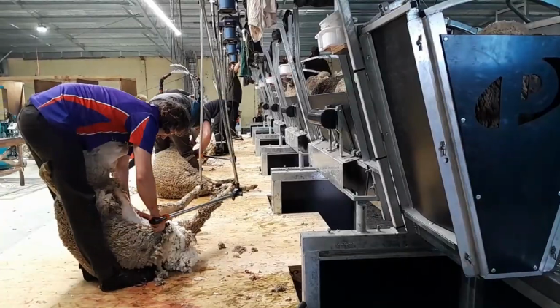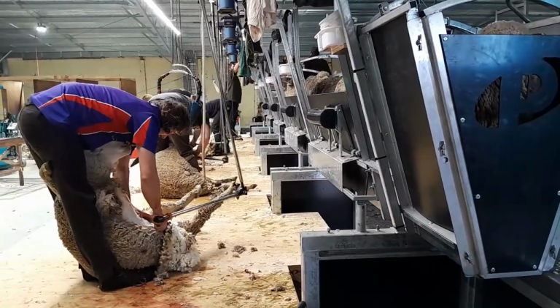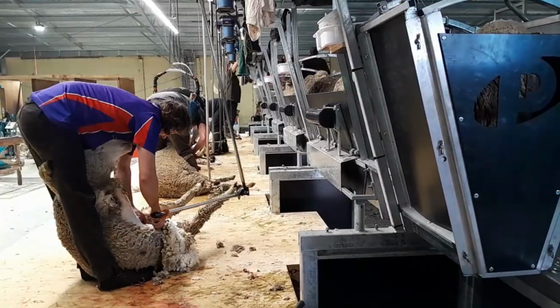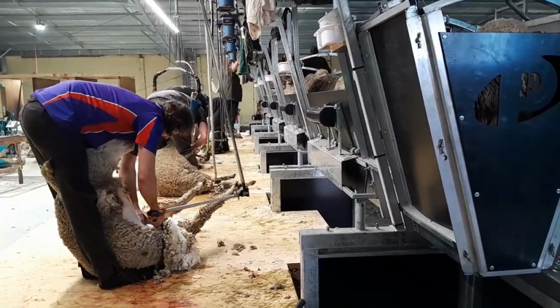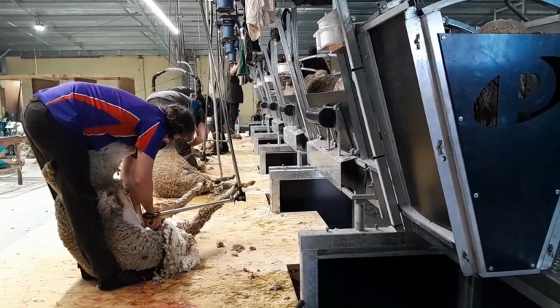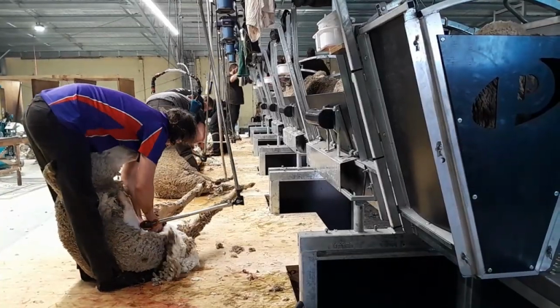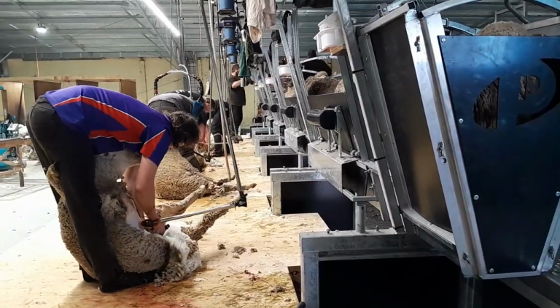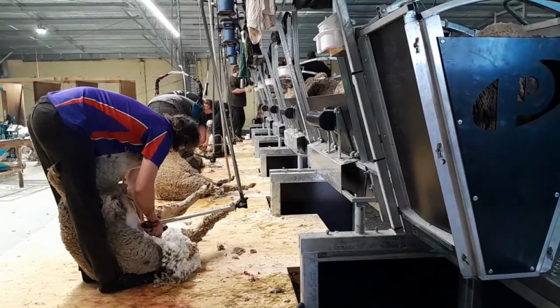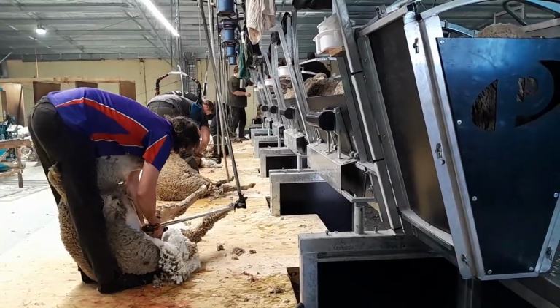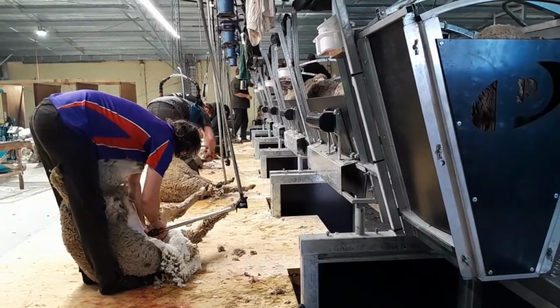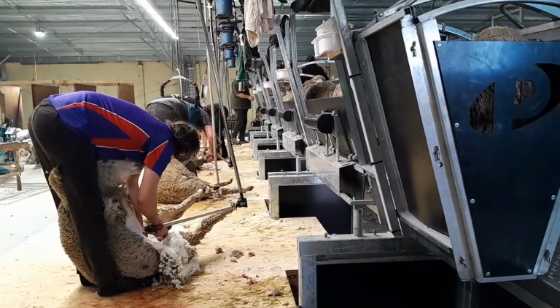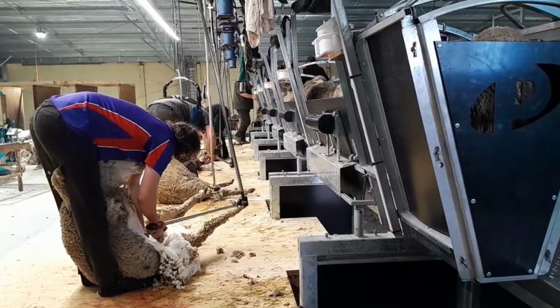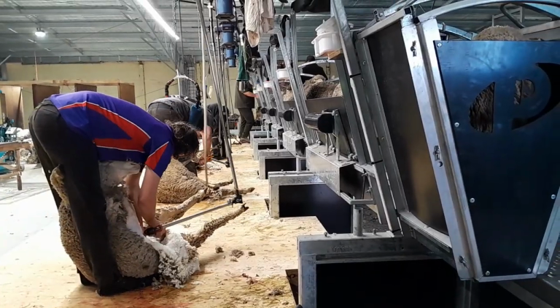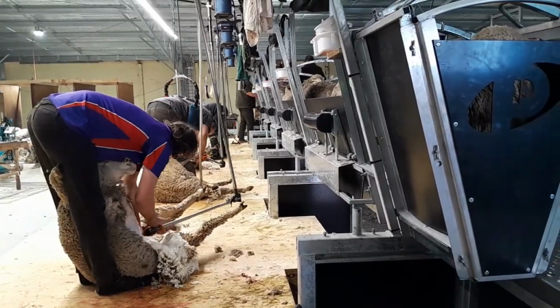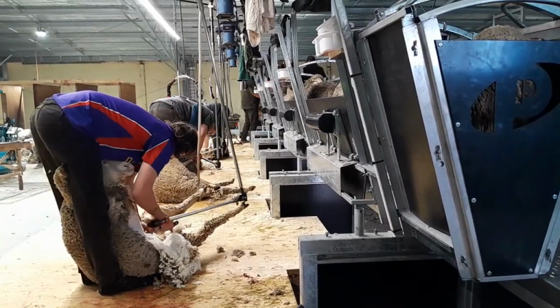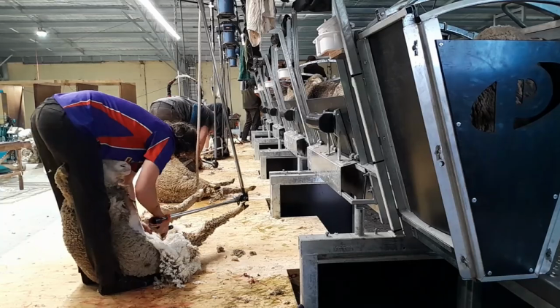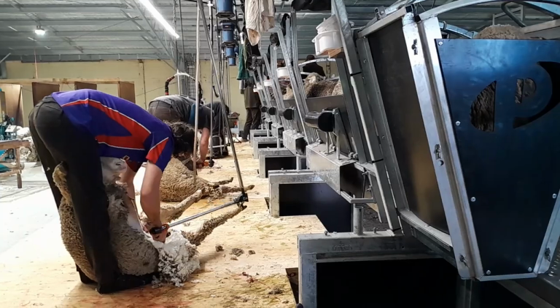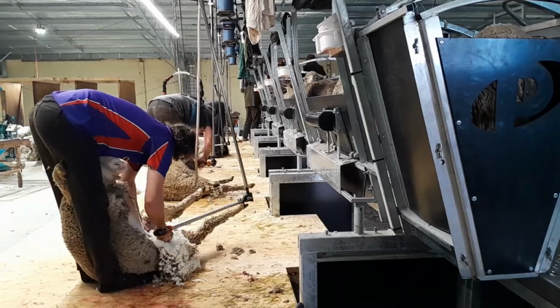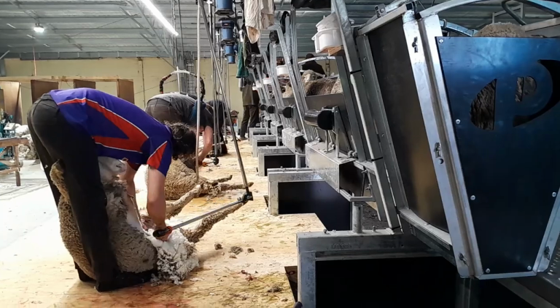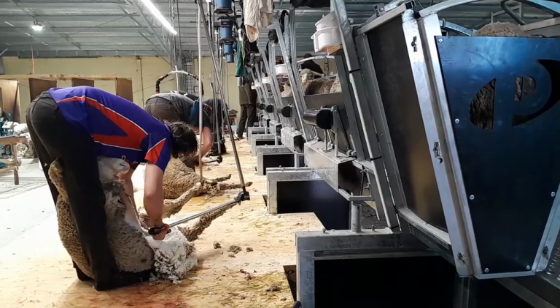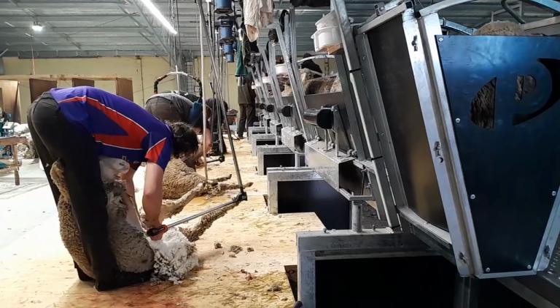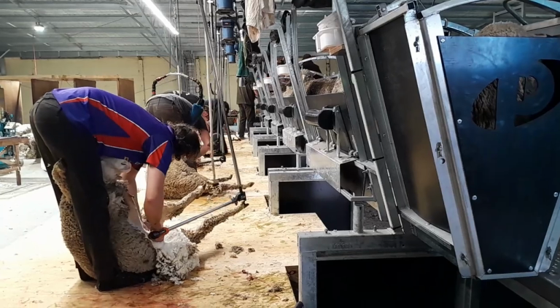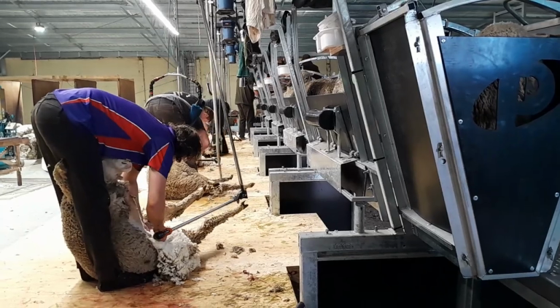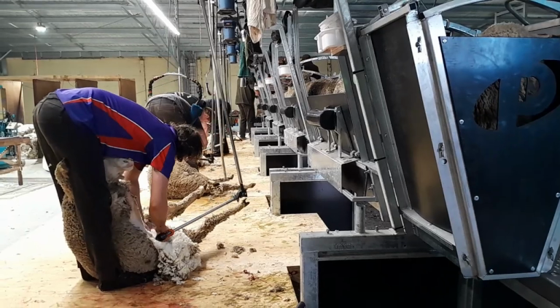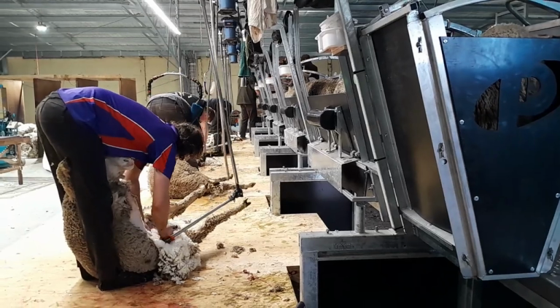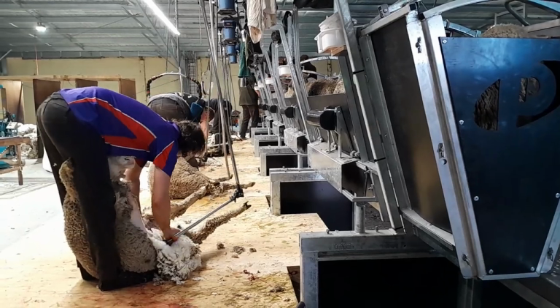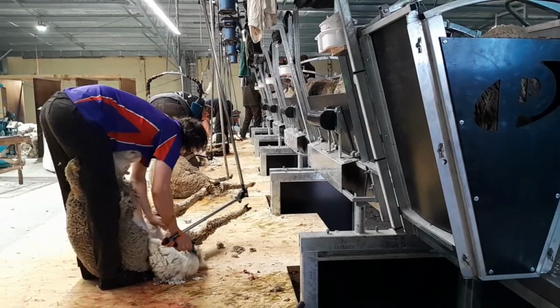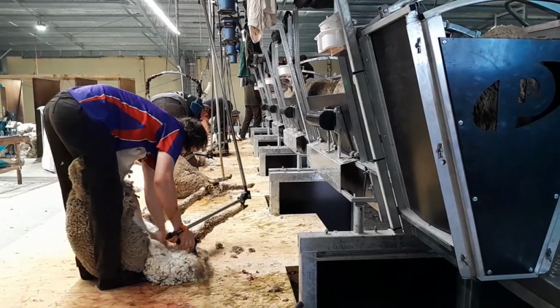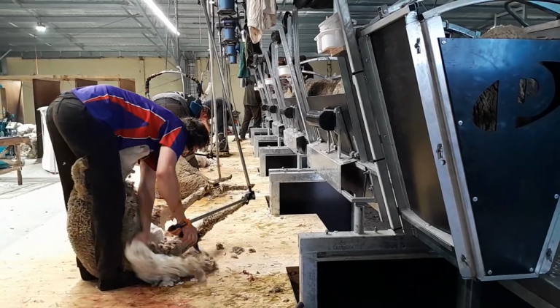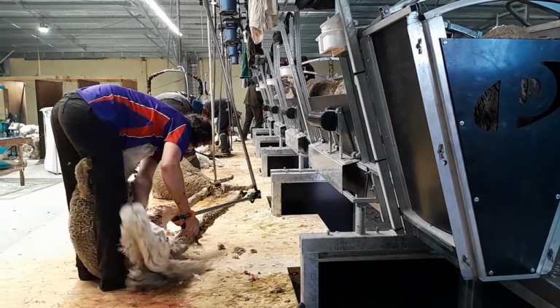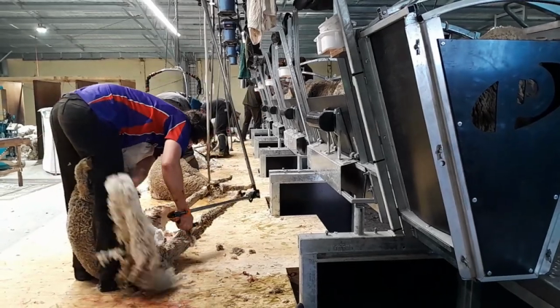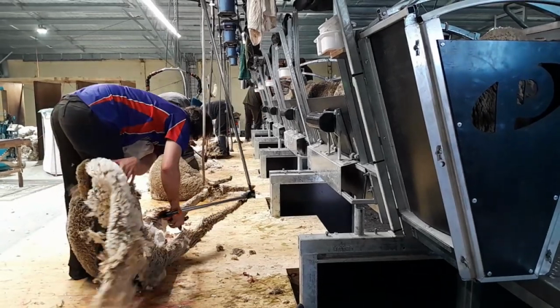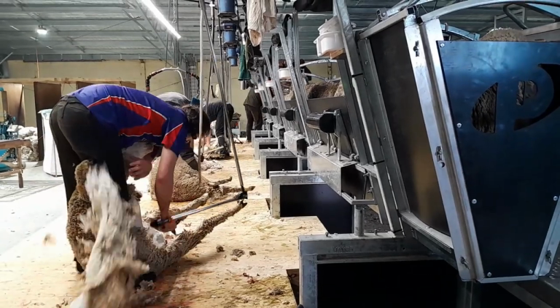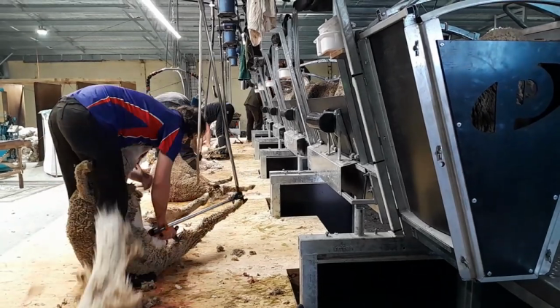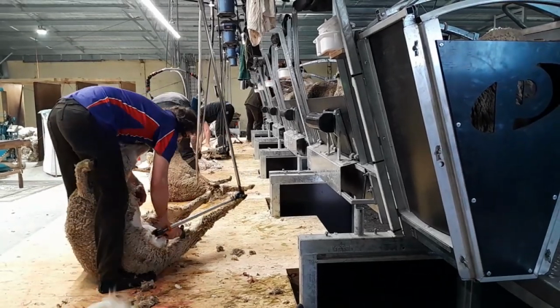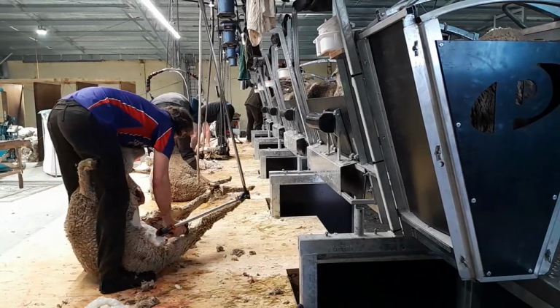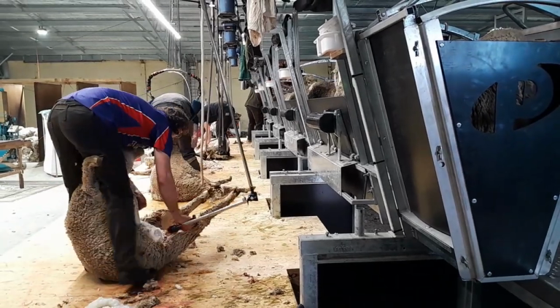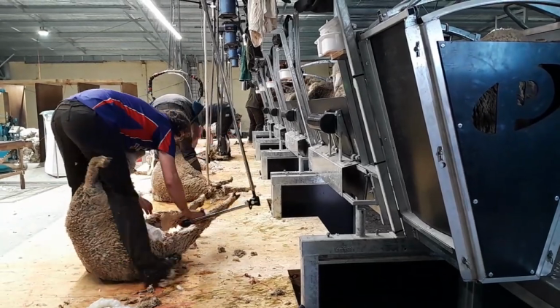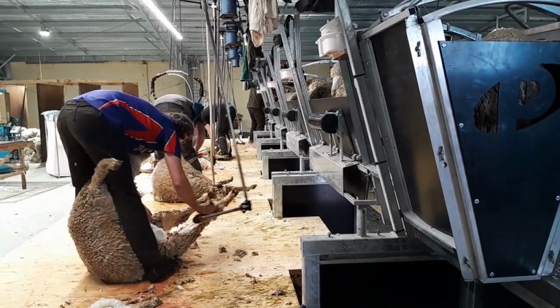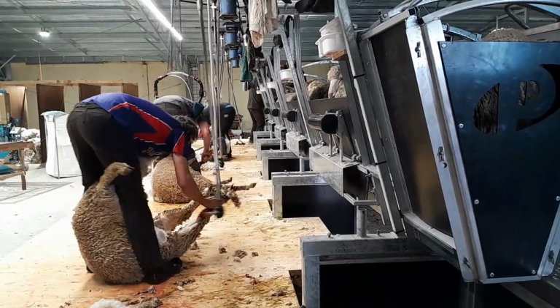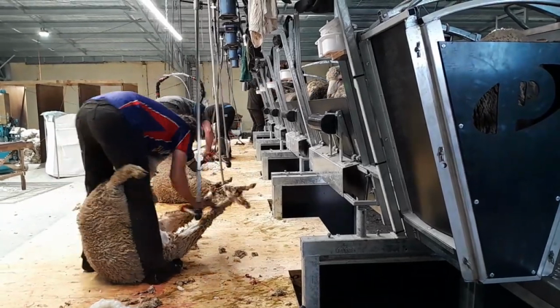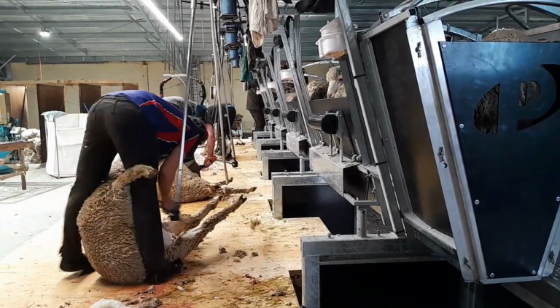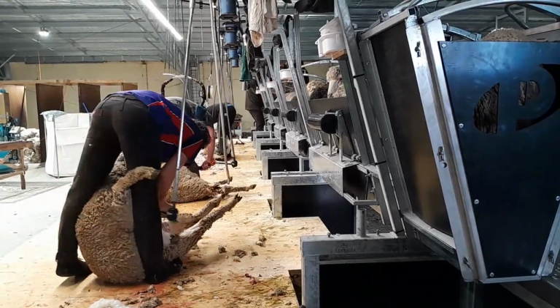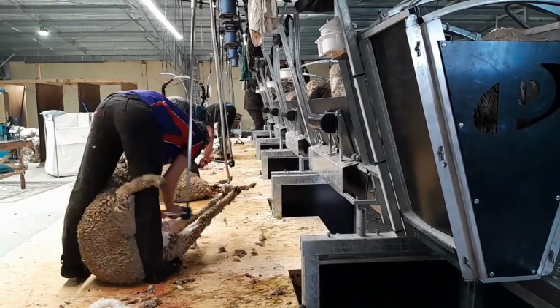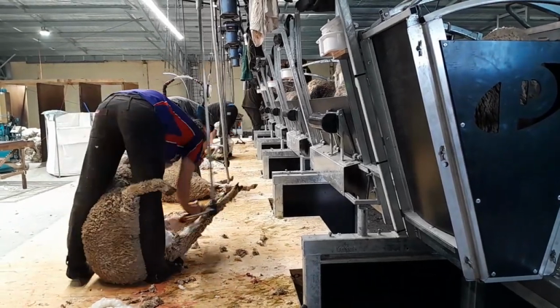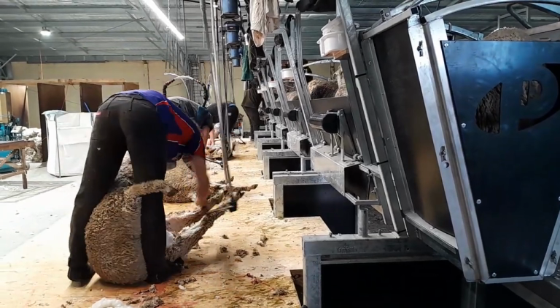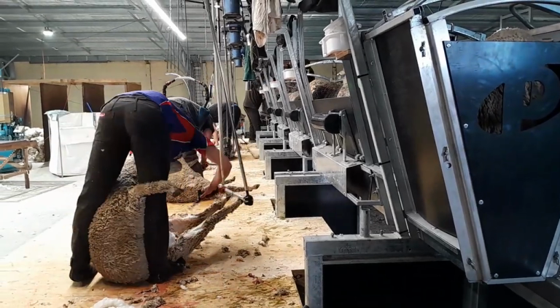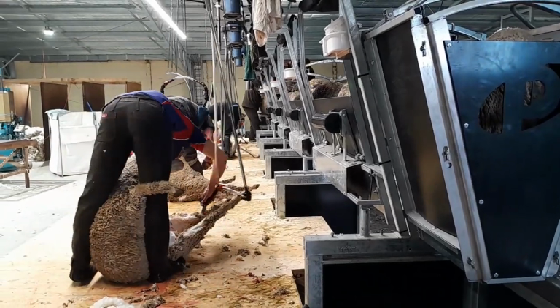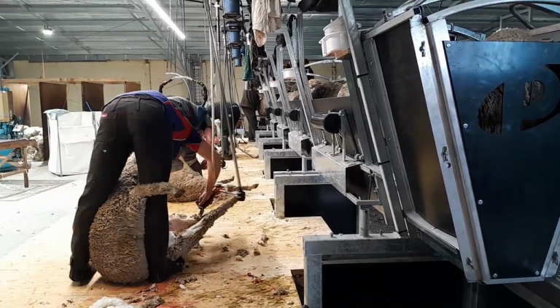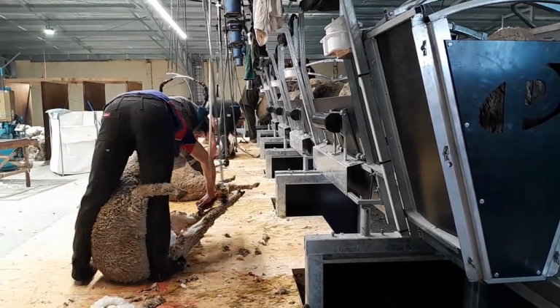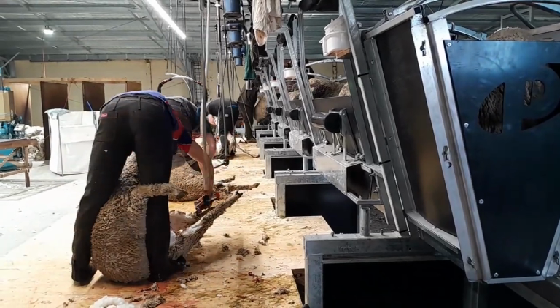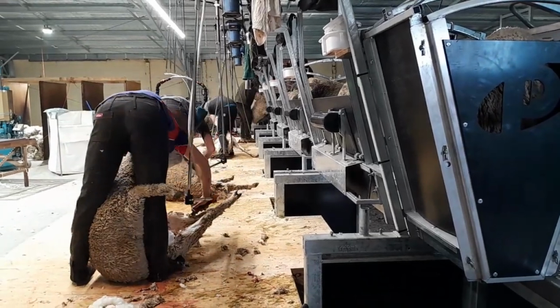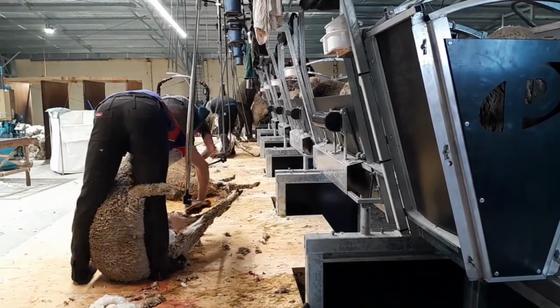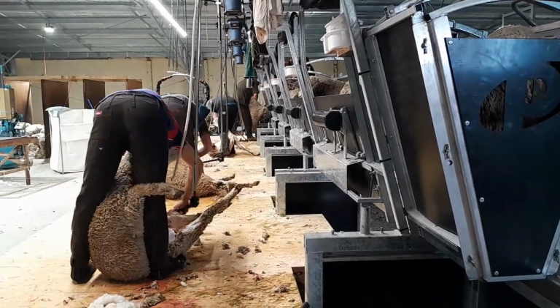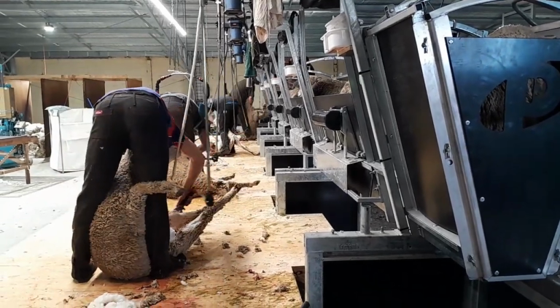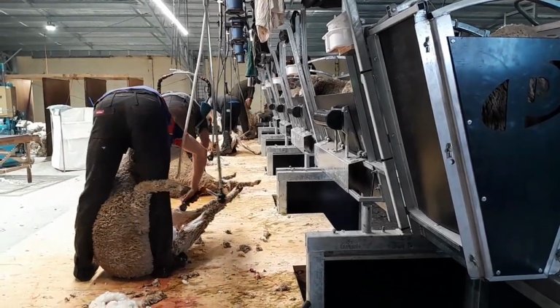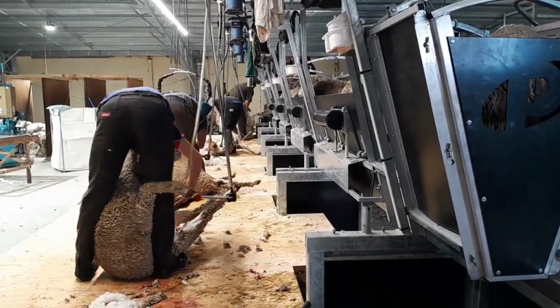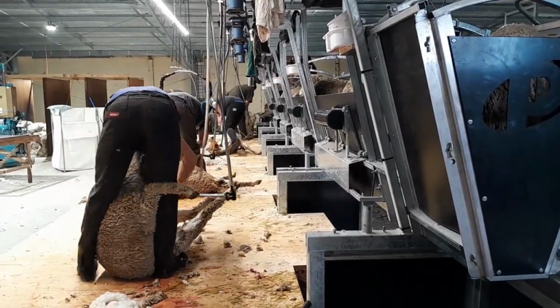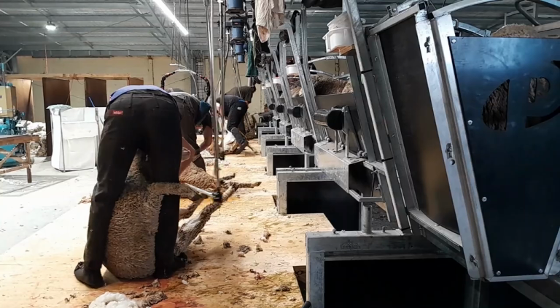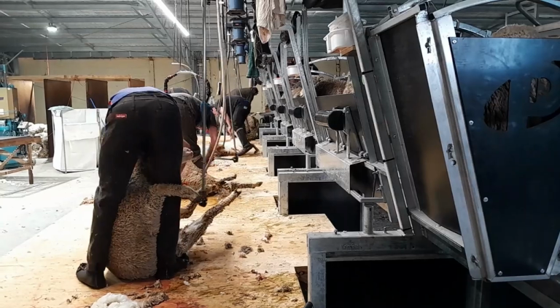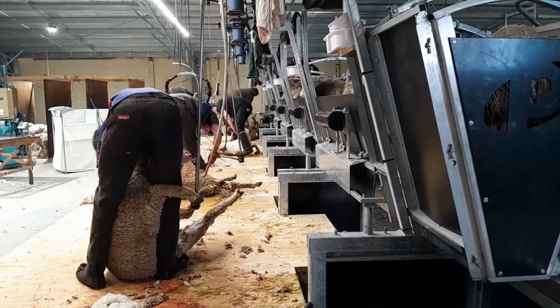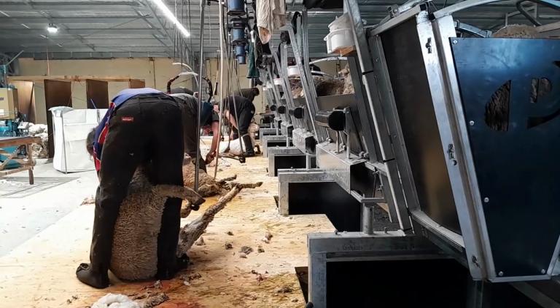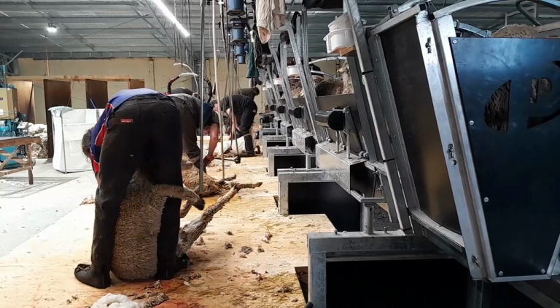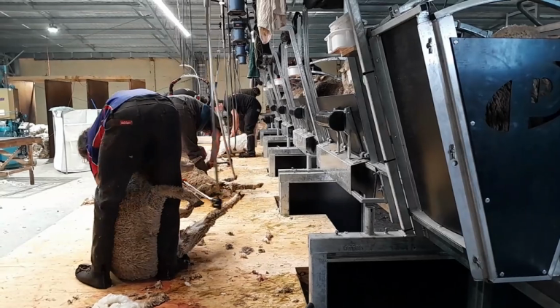The ShearMaster requires less space than traditional shearing designs, which allows for a smaller new shed to be built or an older shed to be retrofitted out.